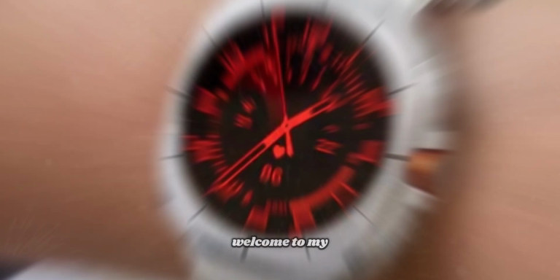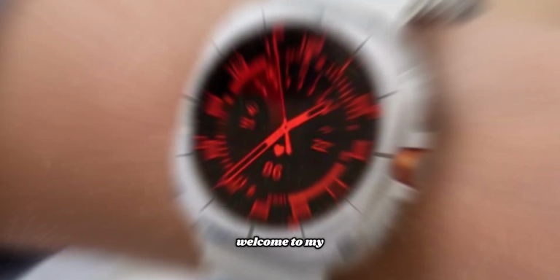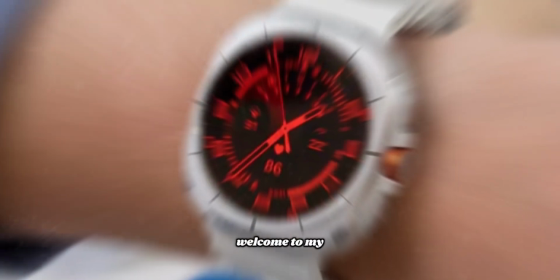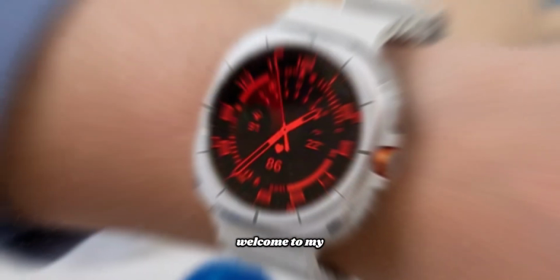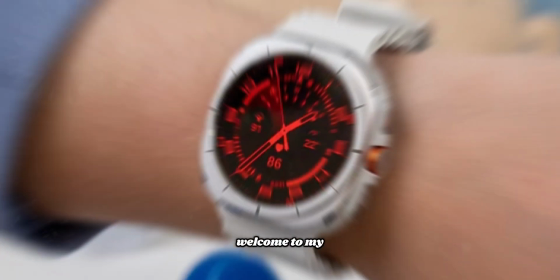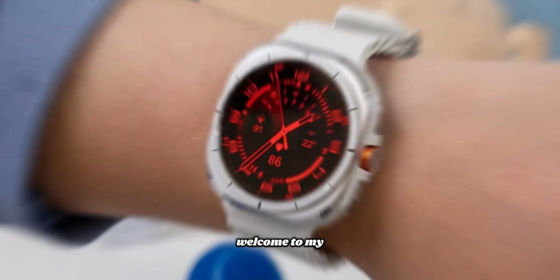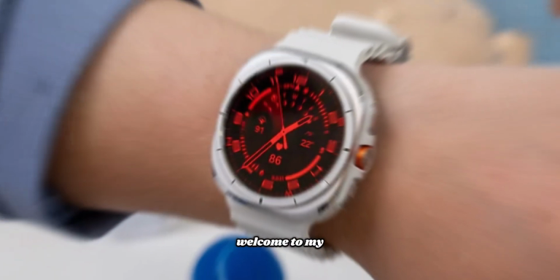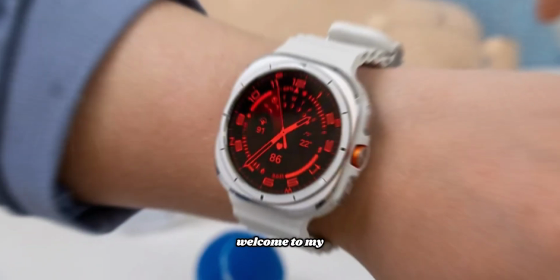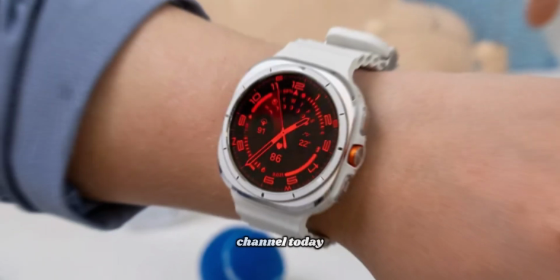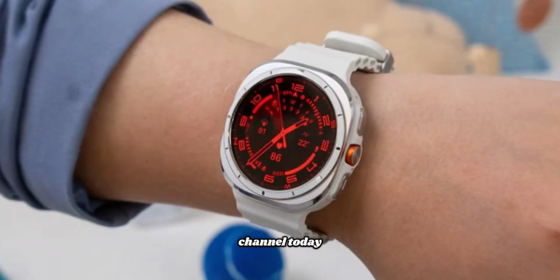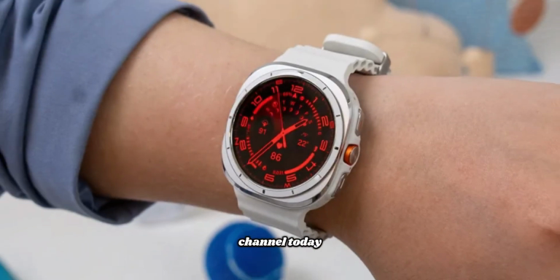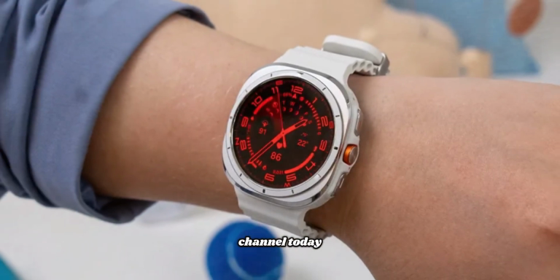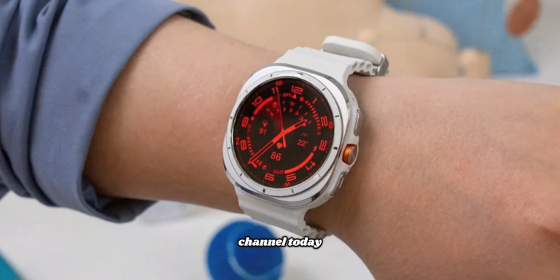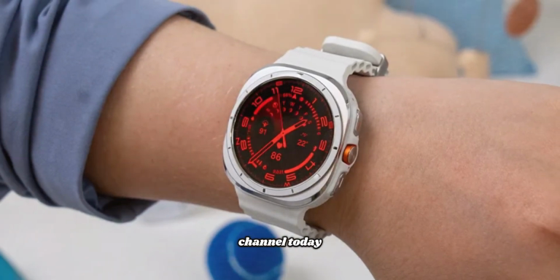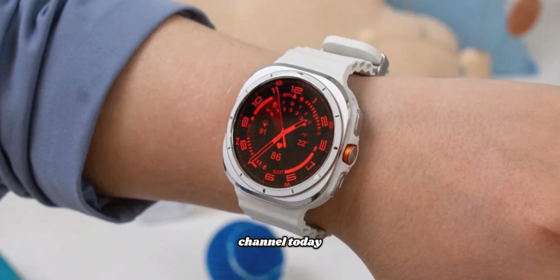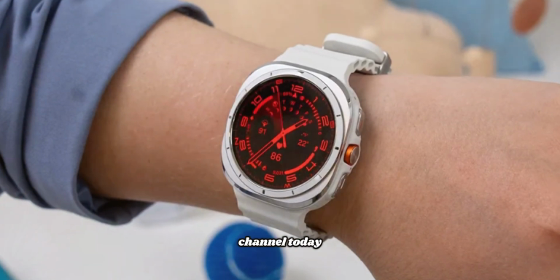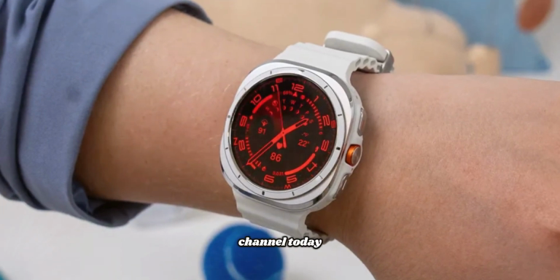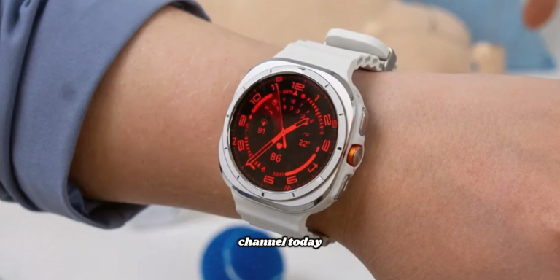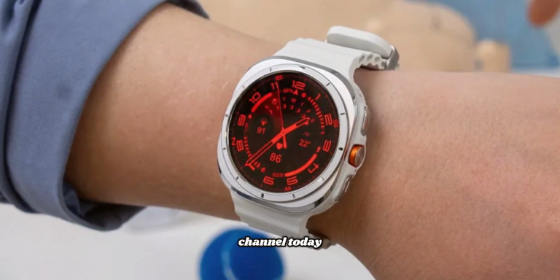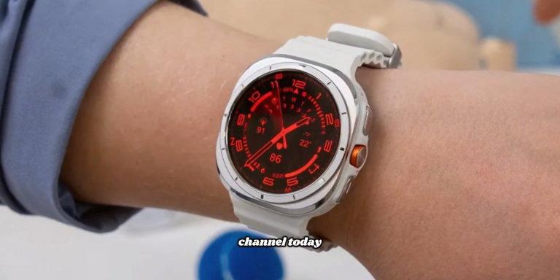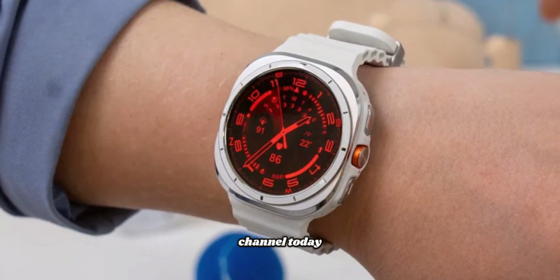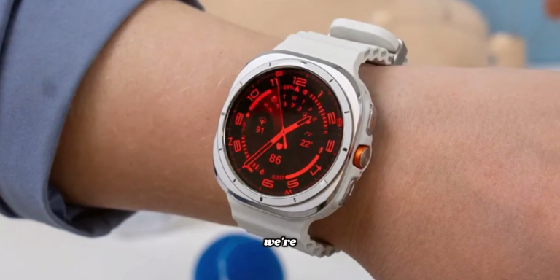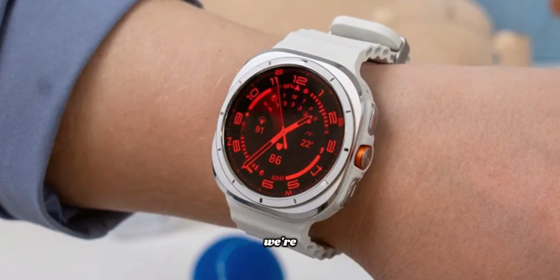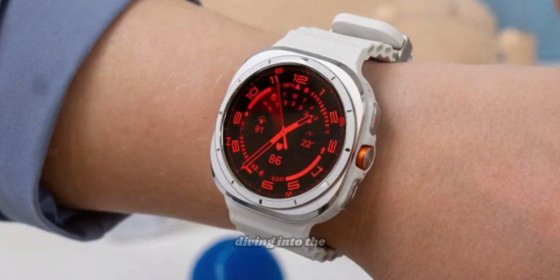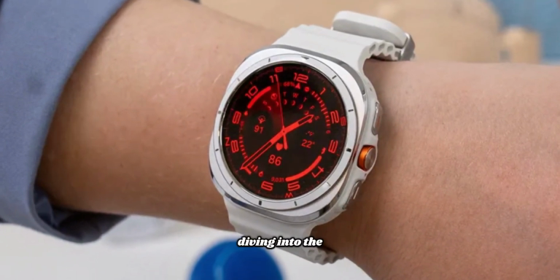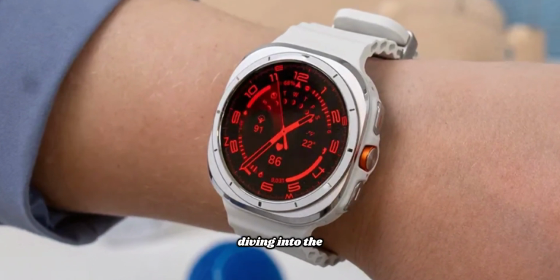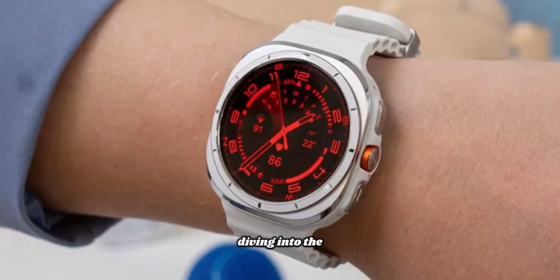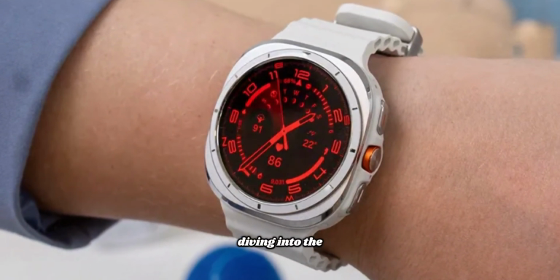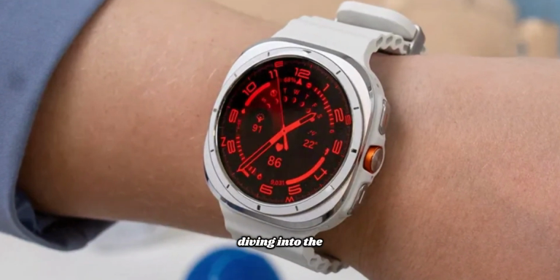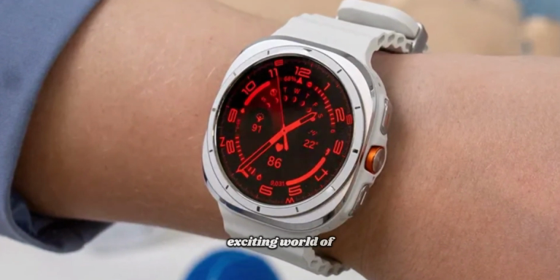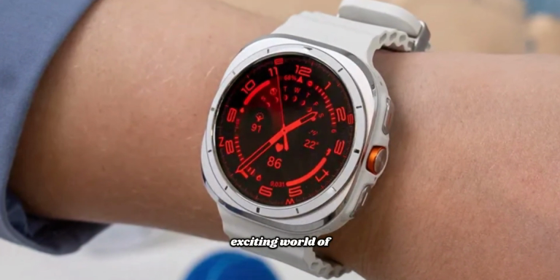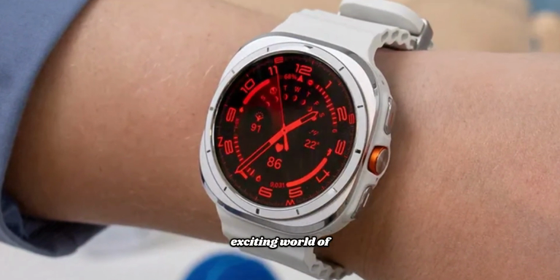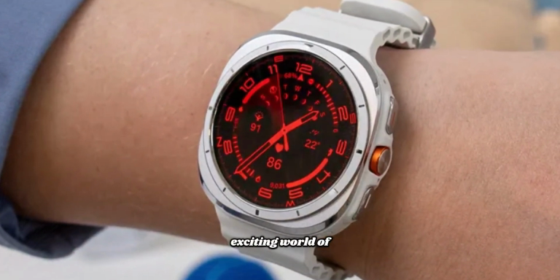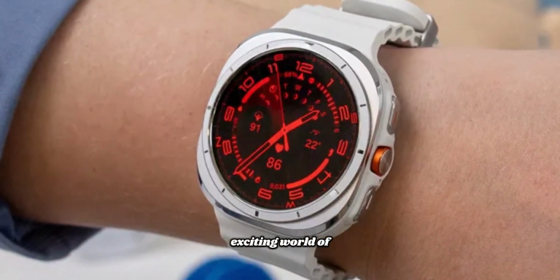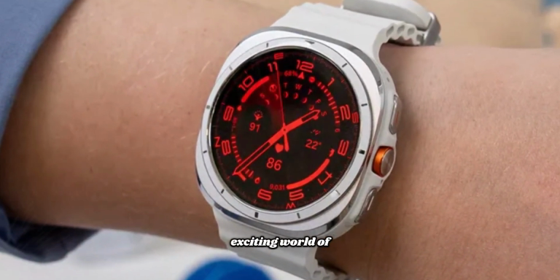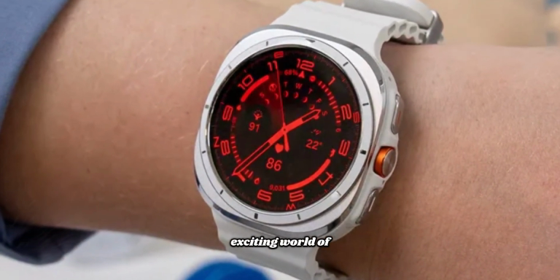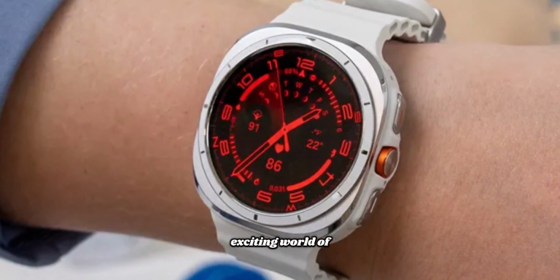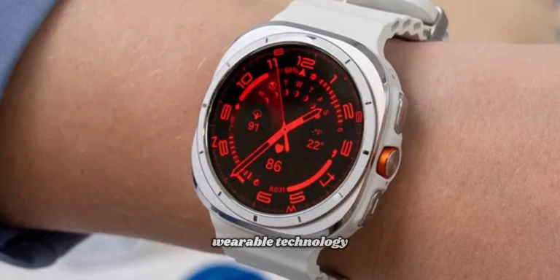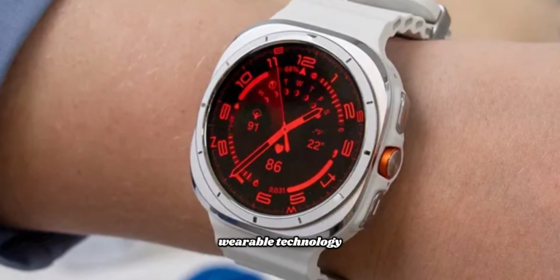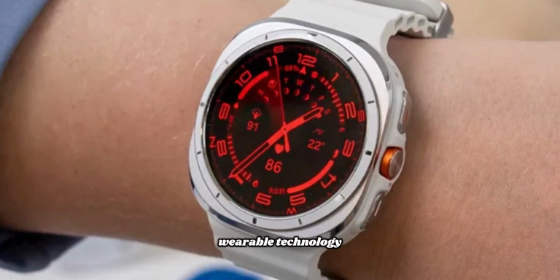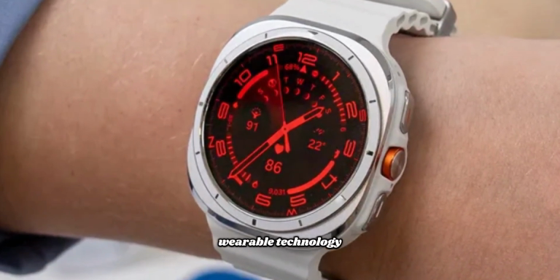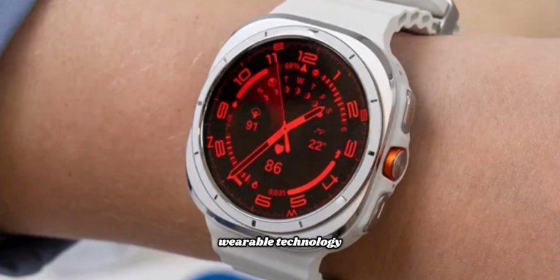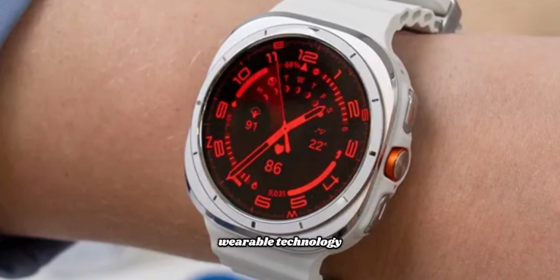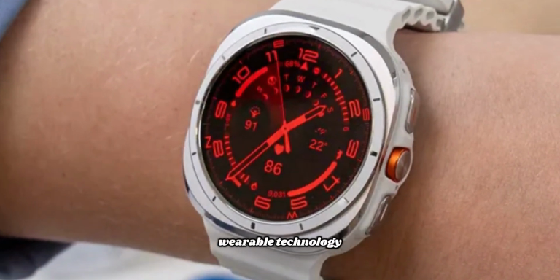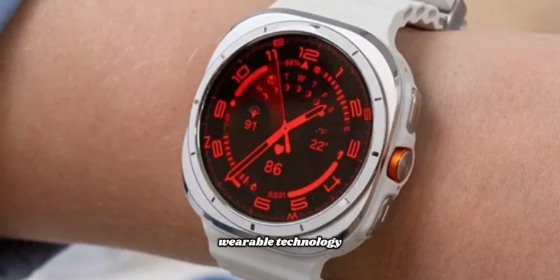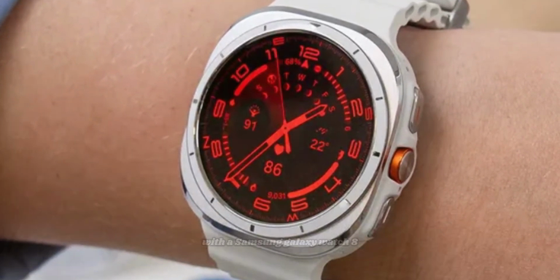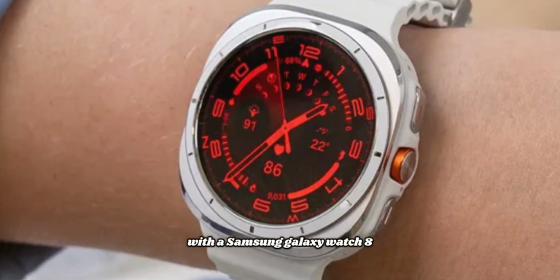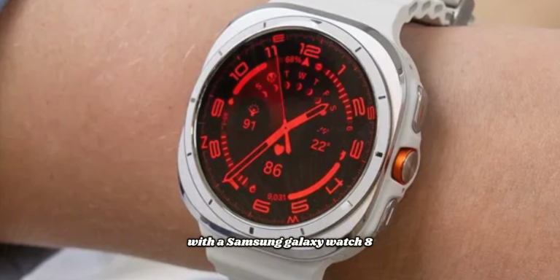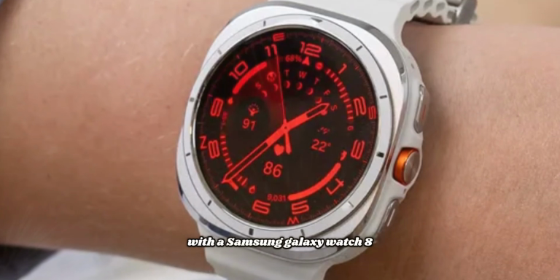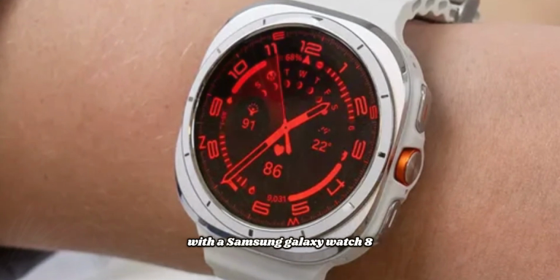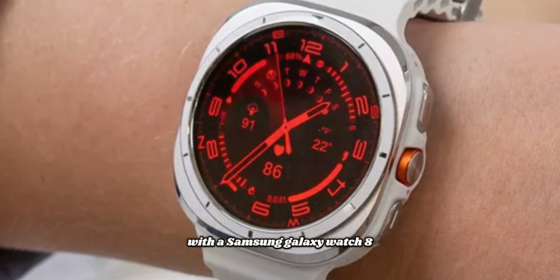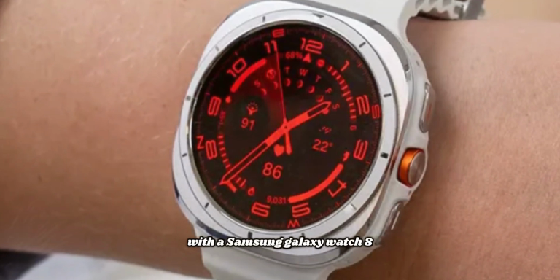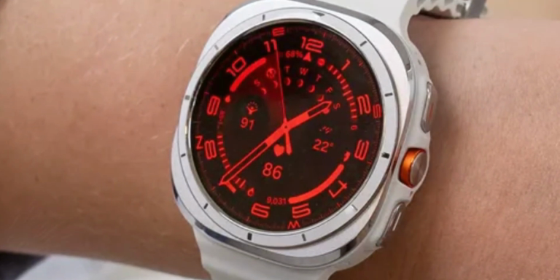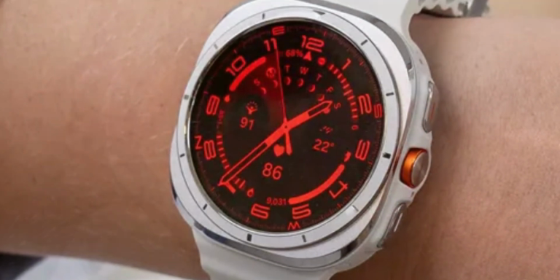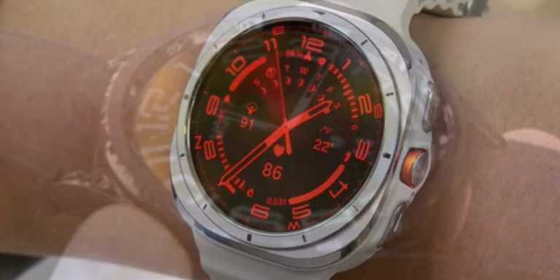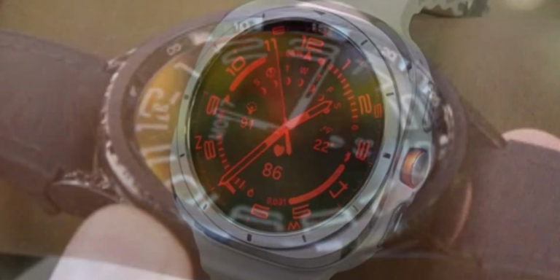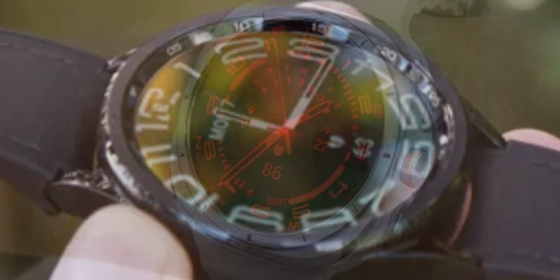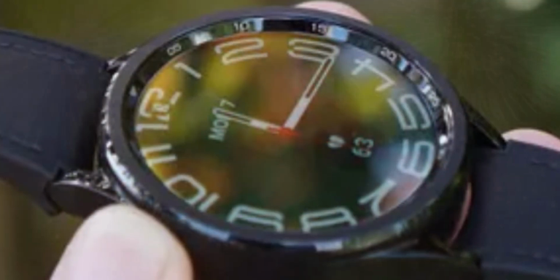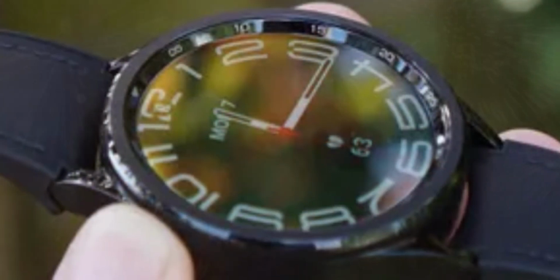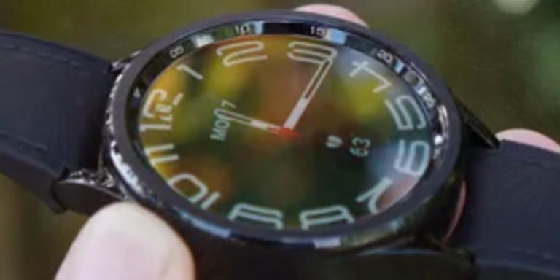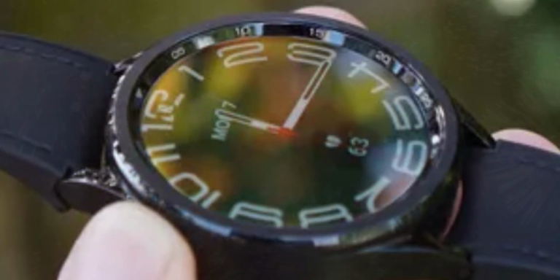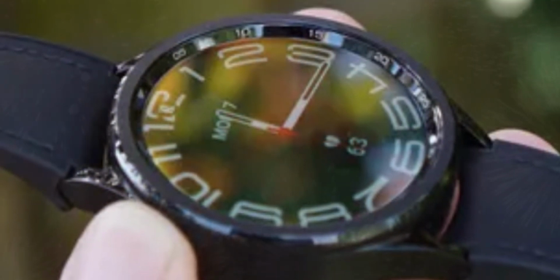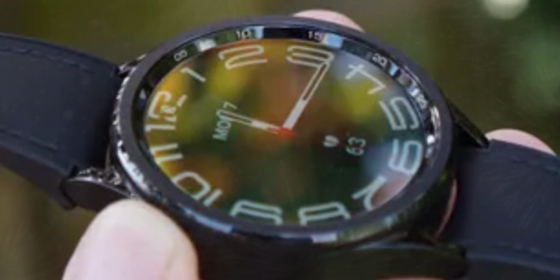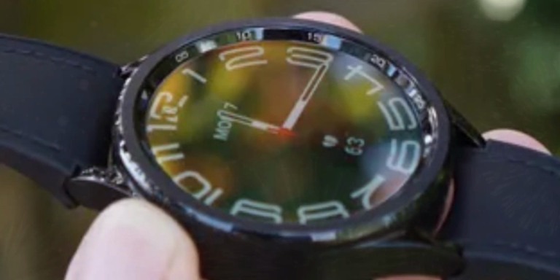Welcome to my channel. Today, we're diving into the exciting world of wearable technology with the Samsung Galaxy Watch 8.